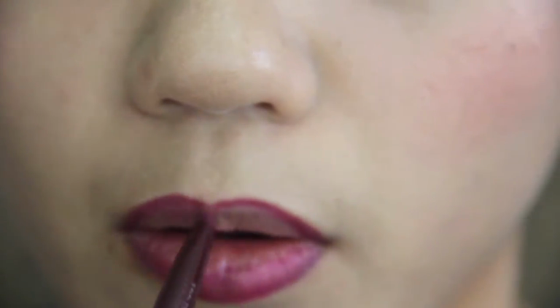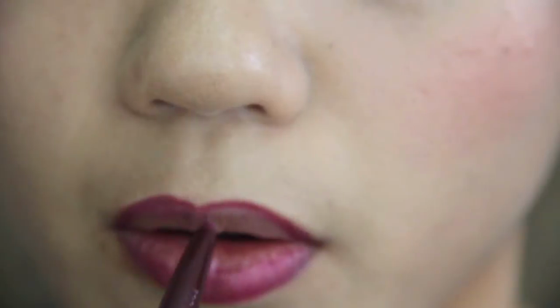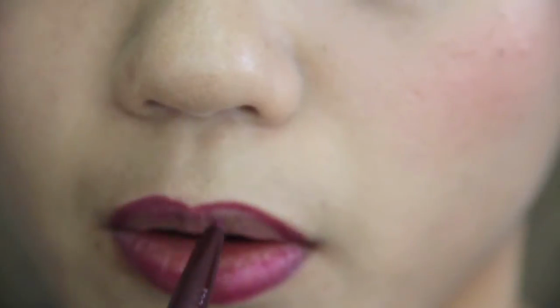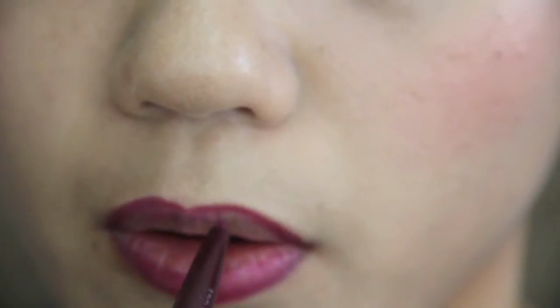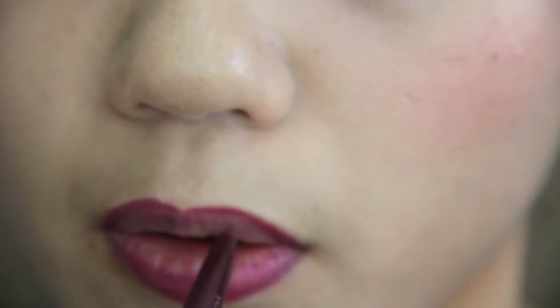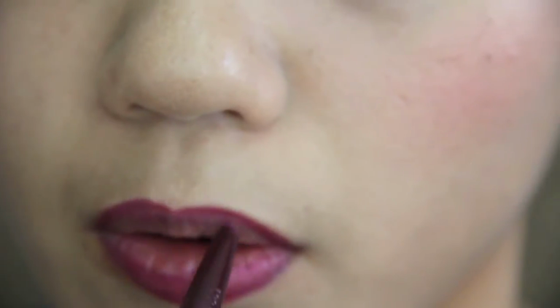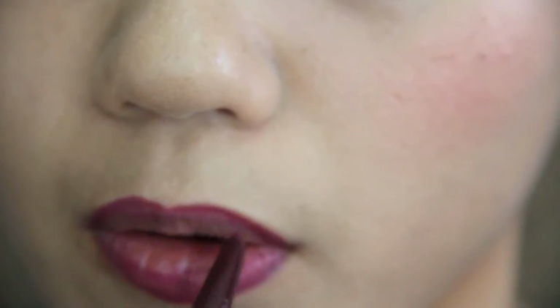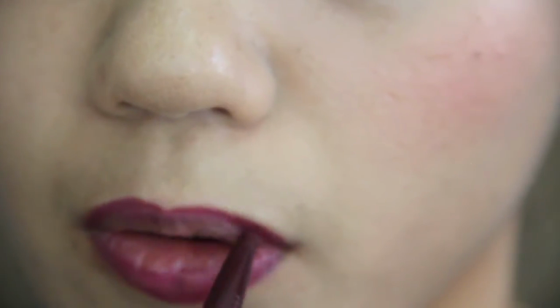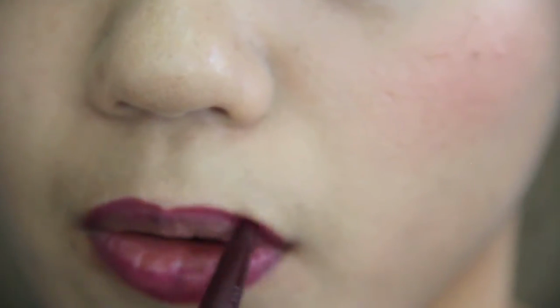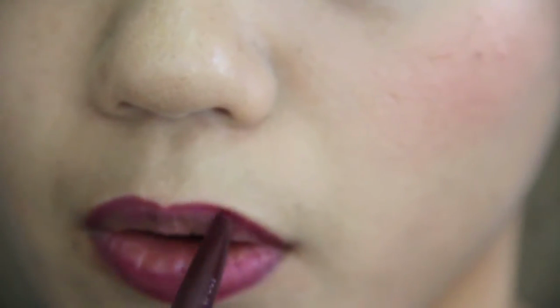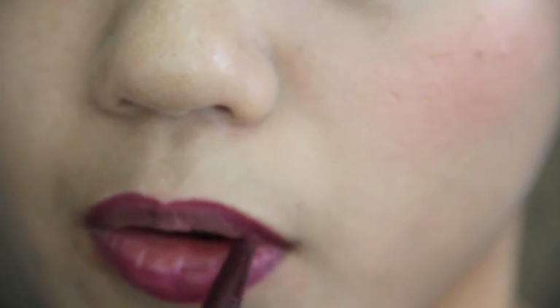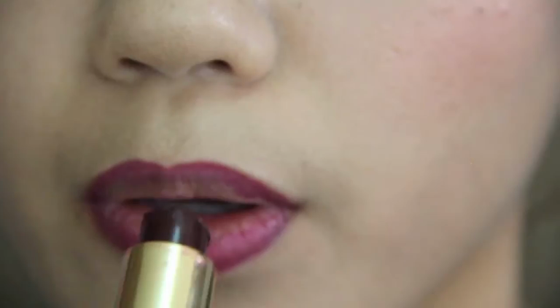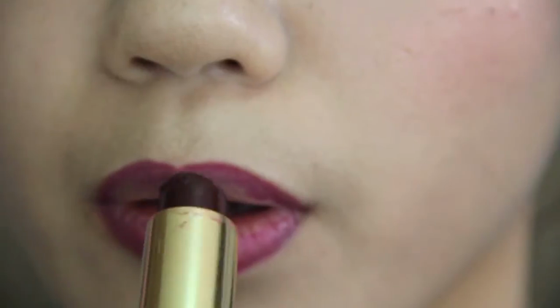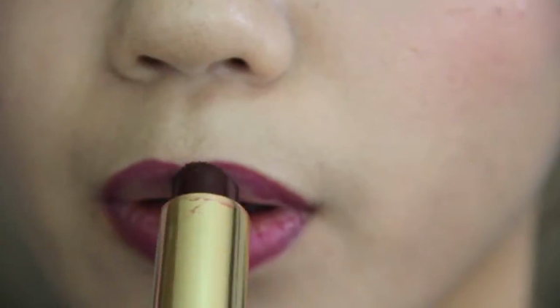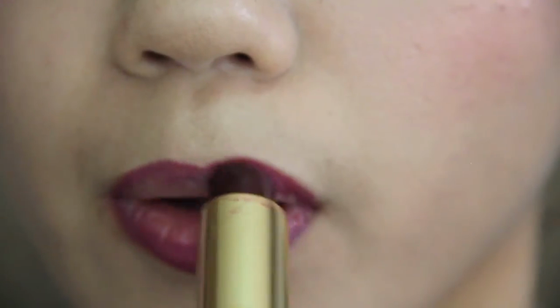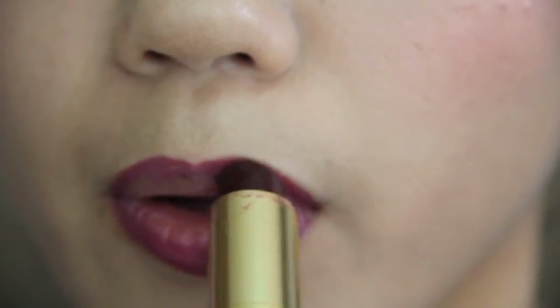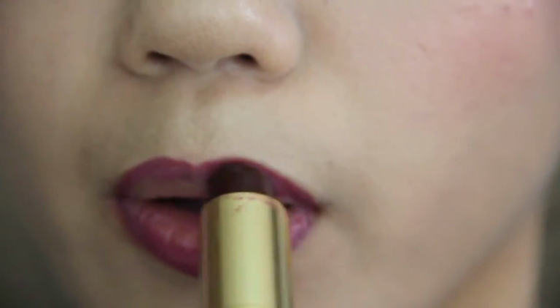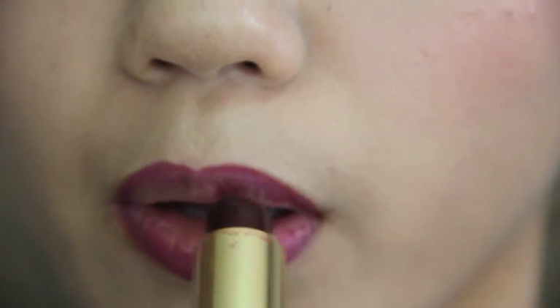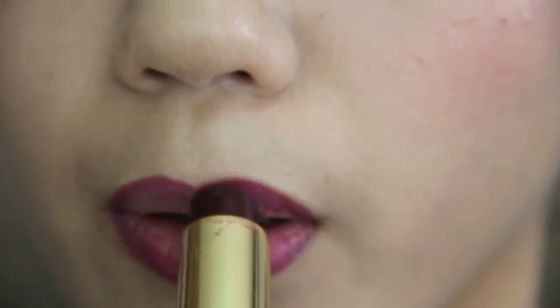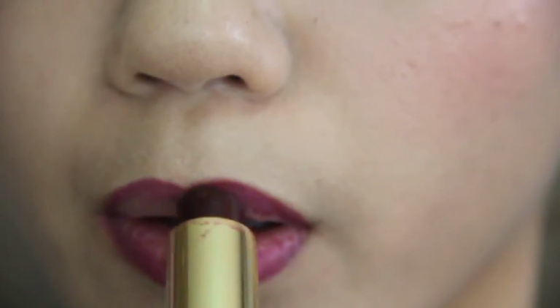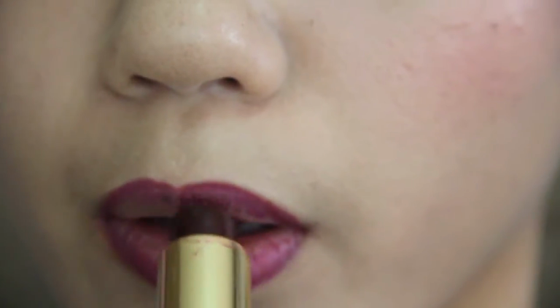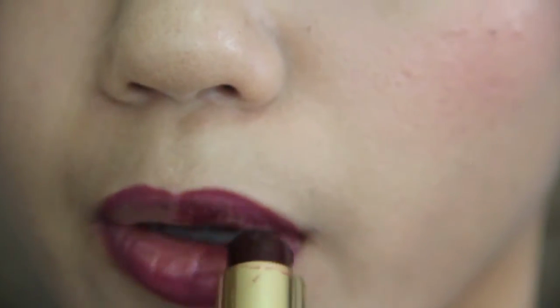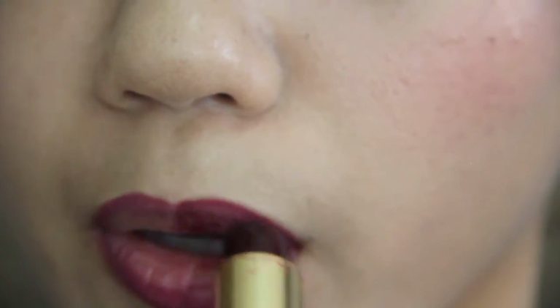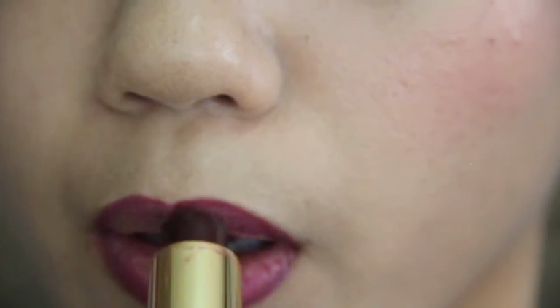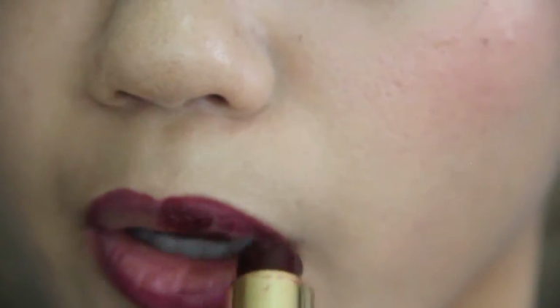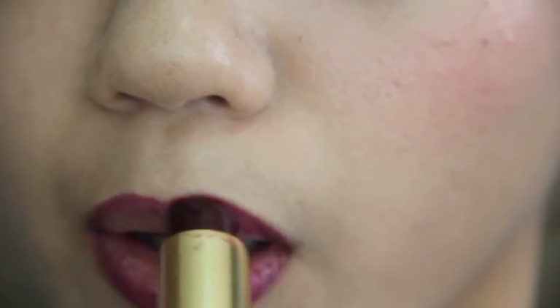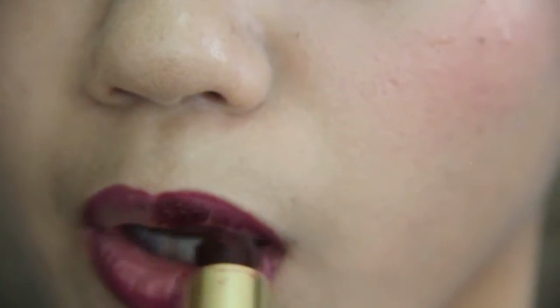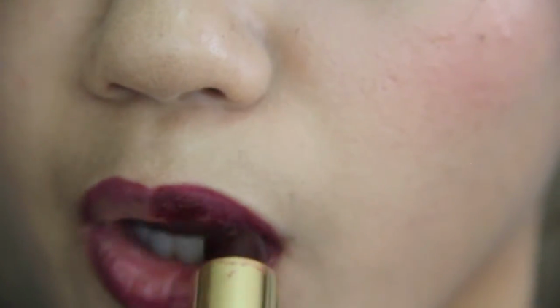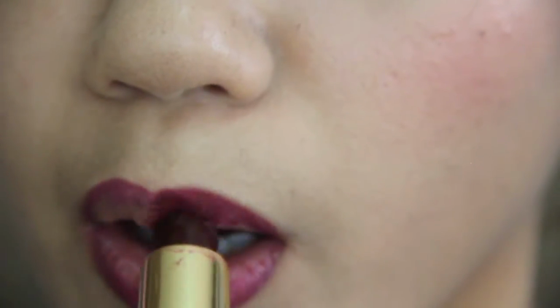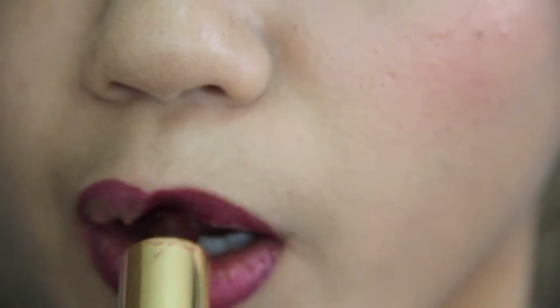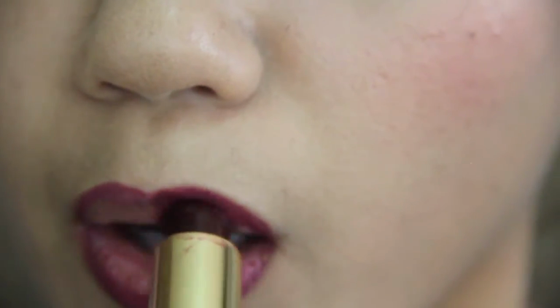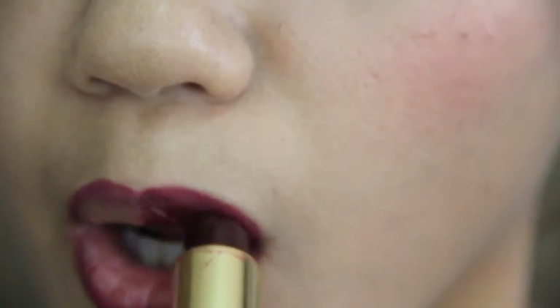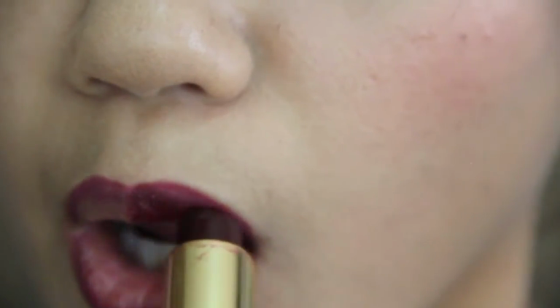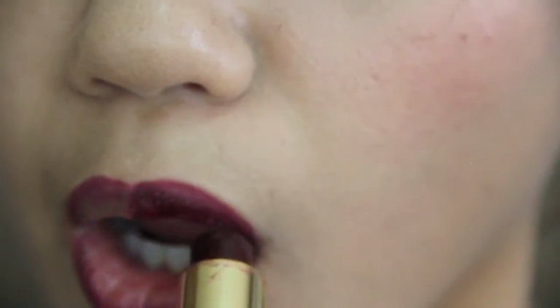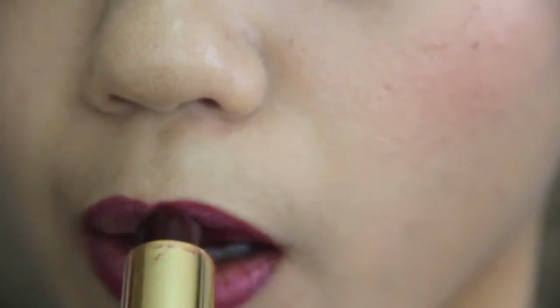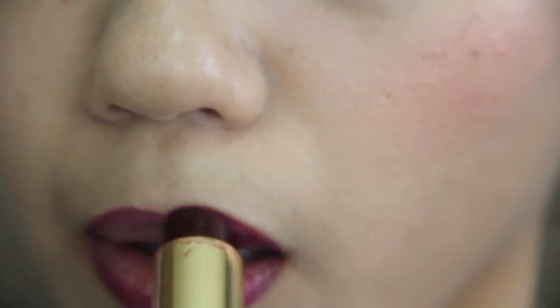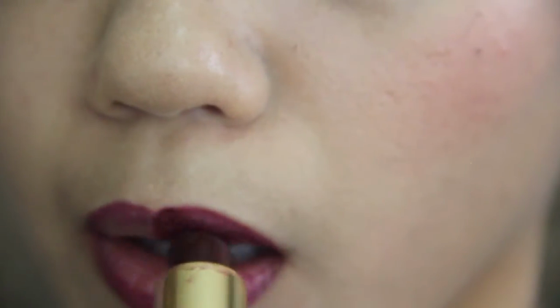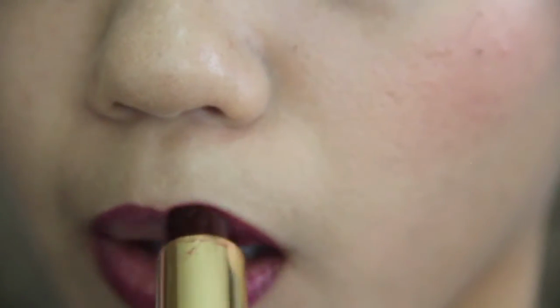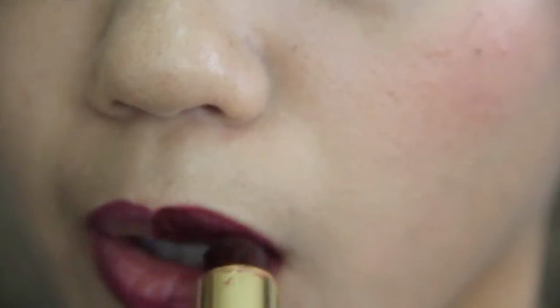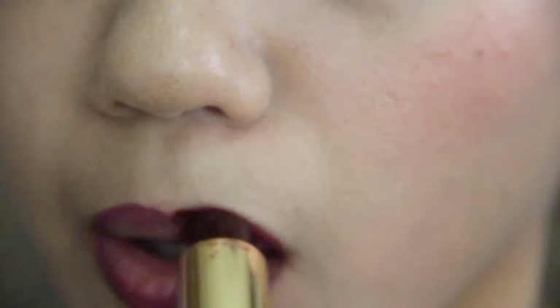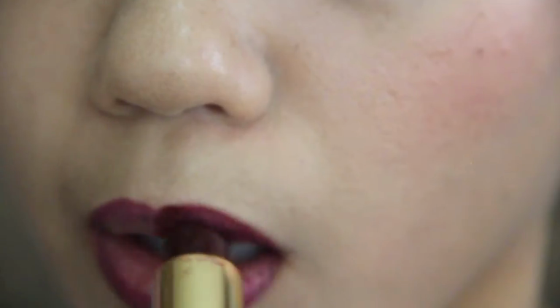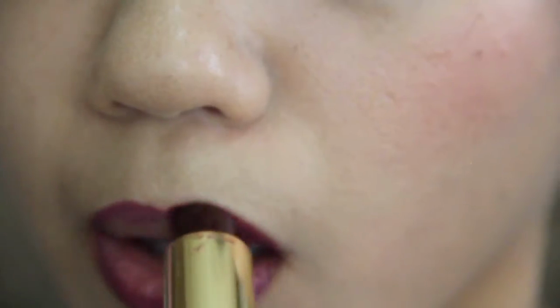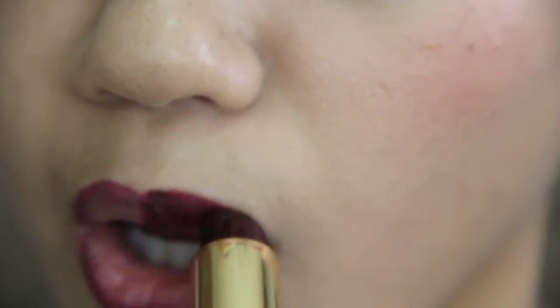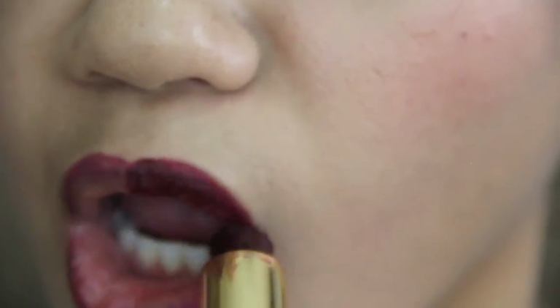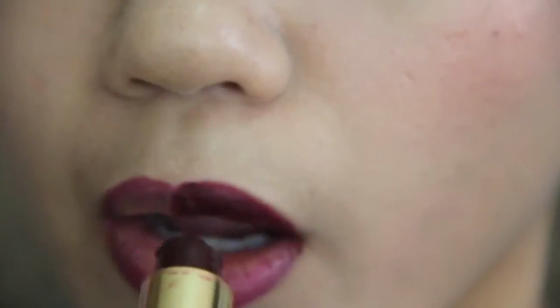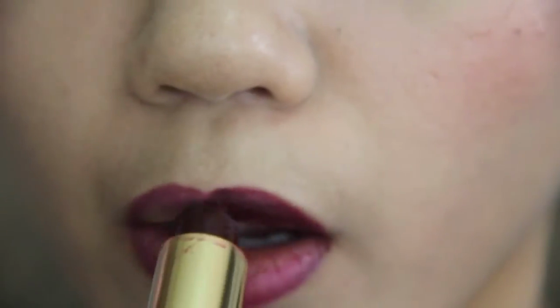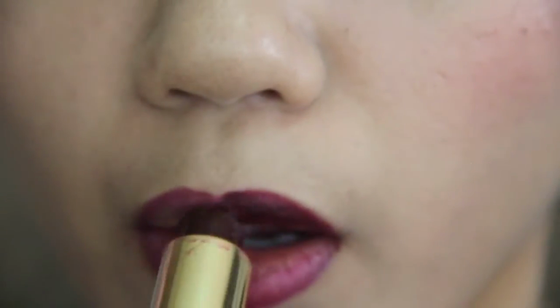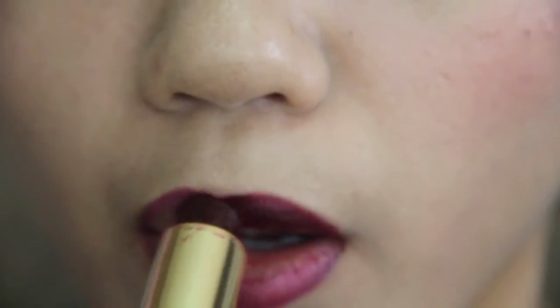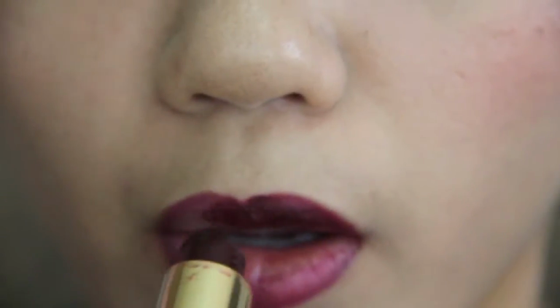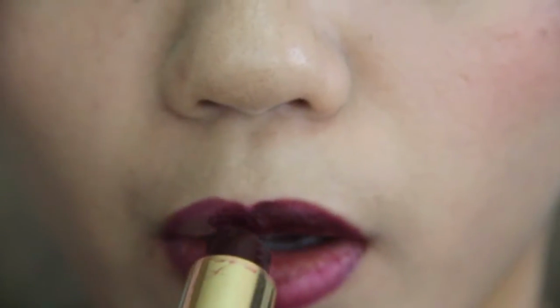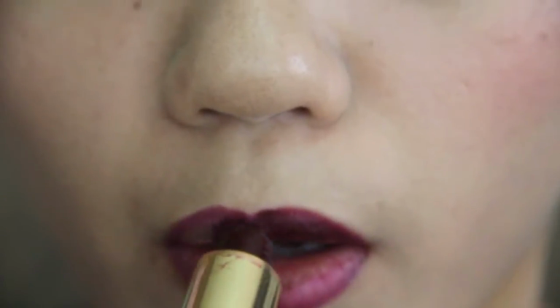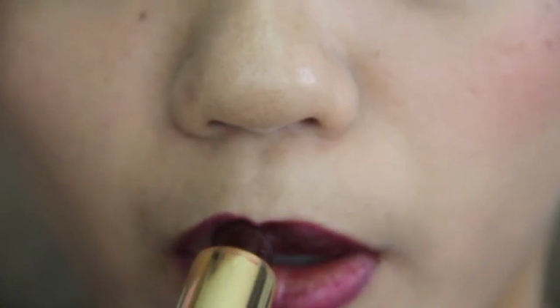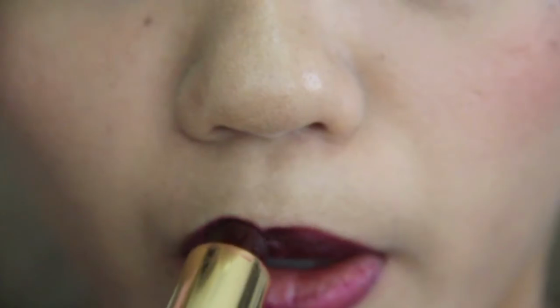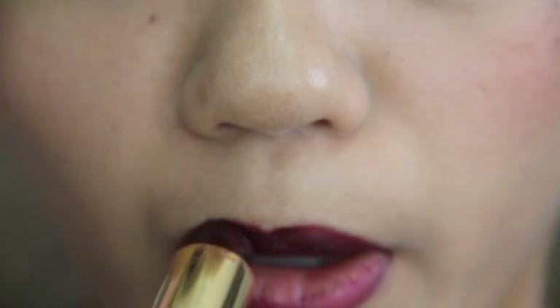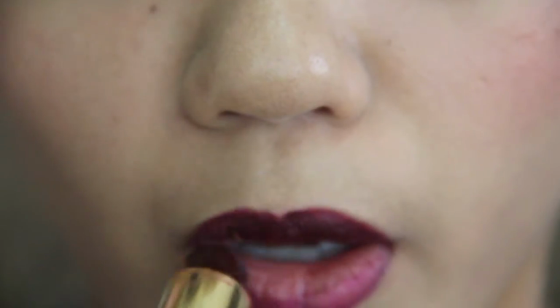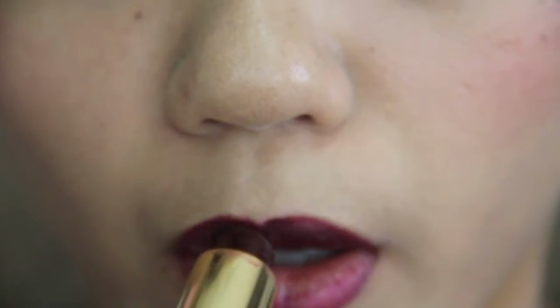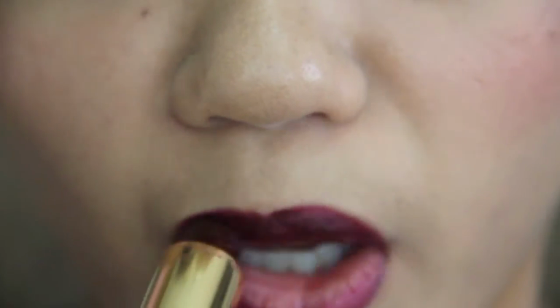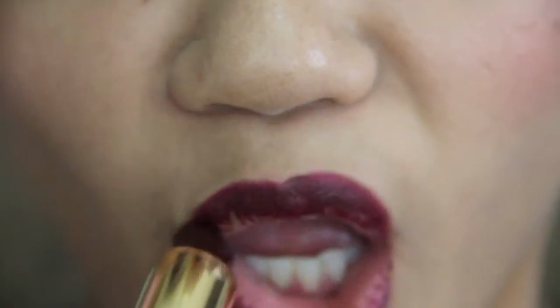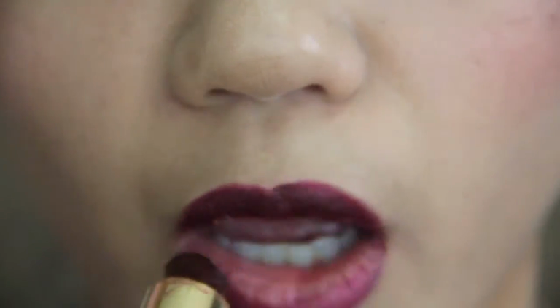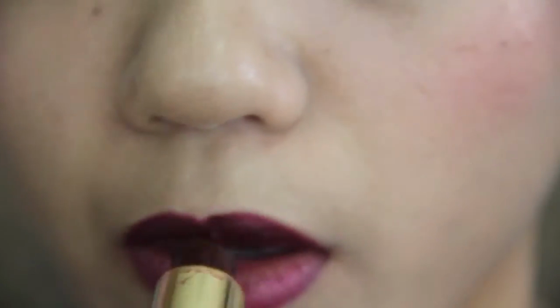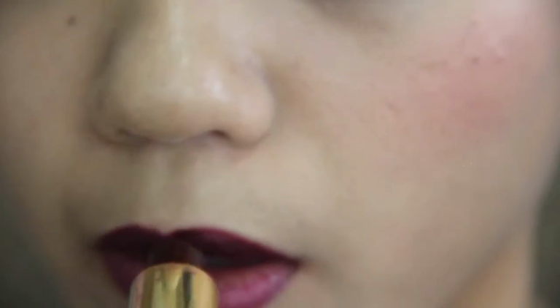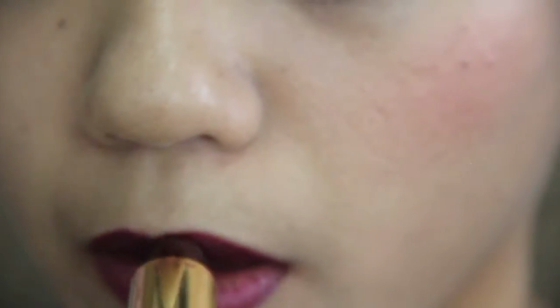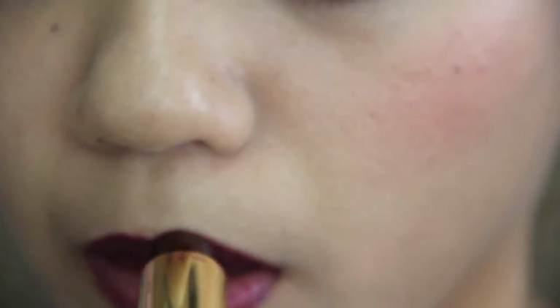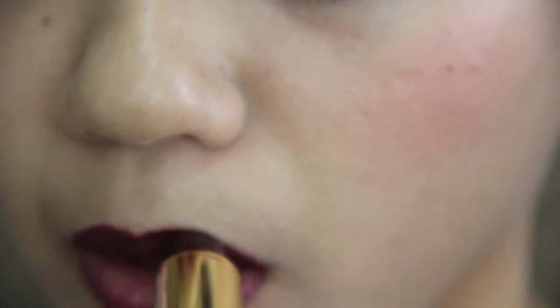I'm going to take this dark lipstick from Revlon — I think it's called Red Cherry — and color in my lips with that lipstick.